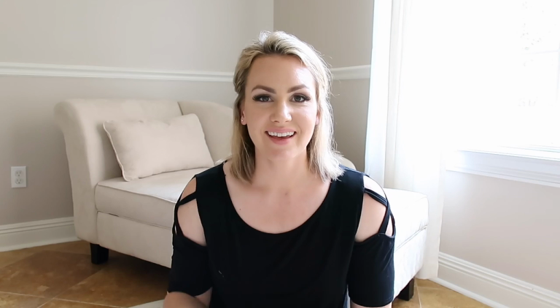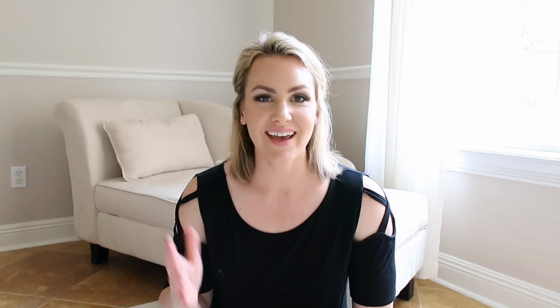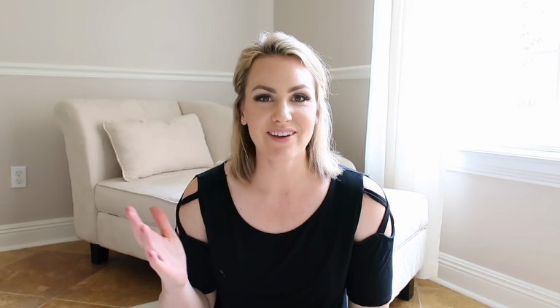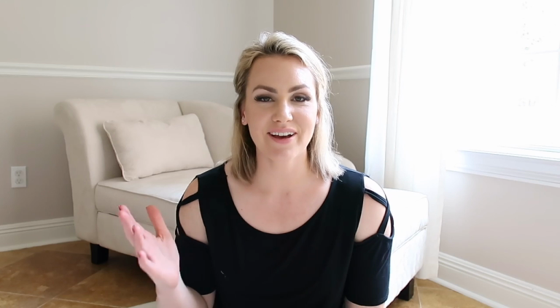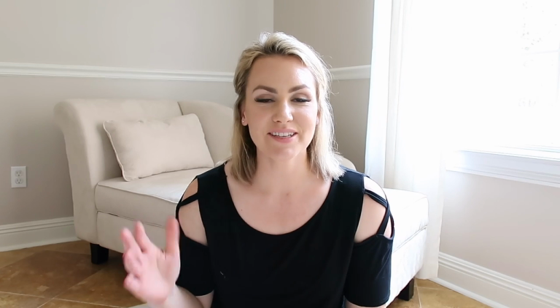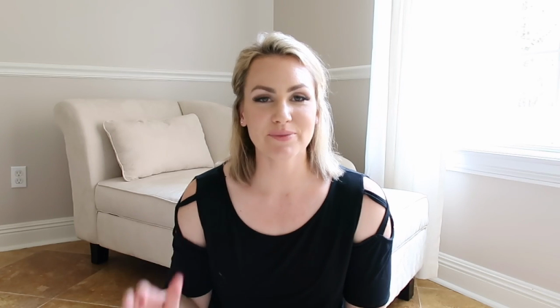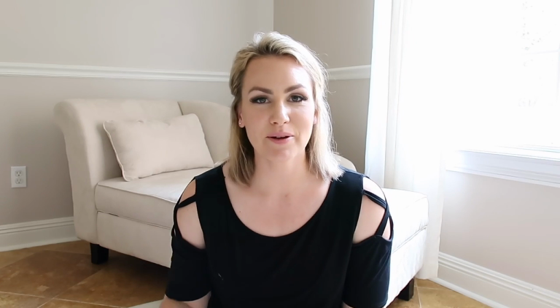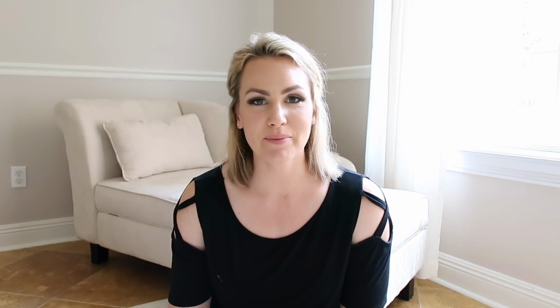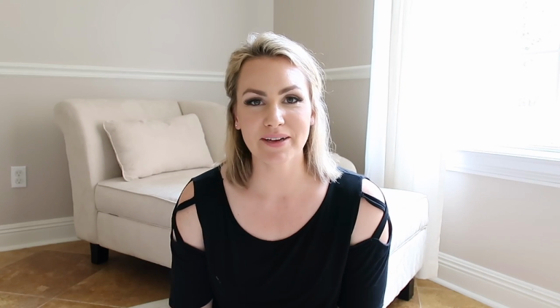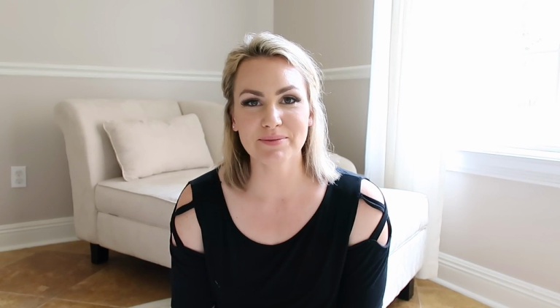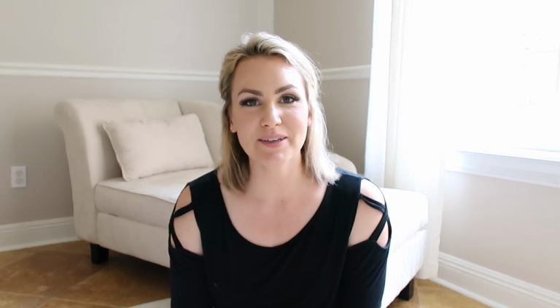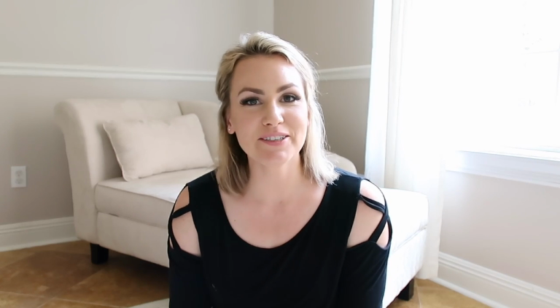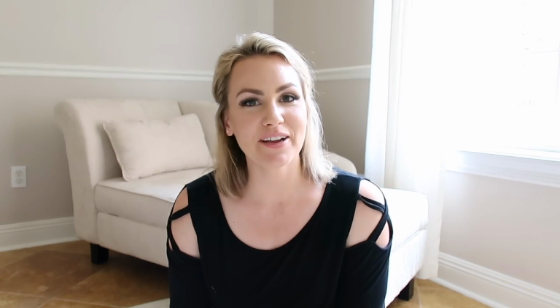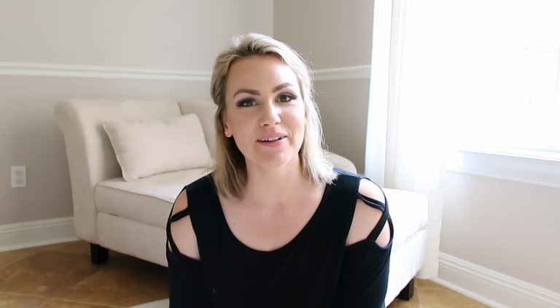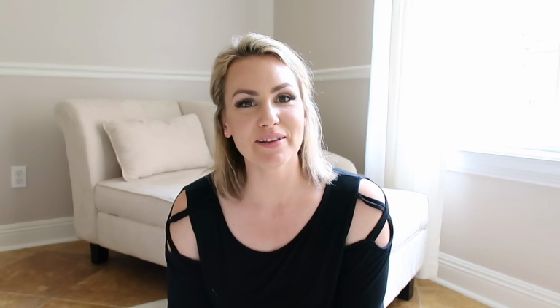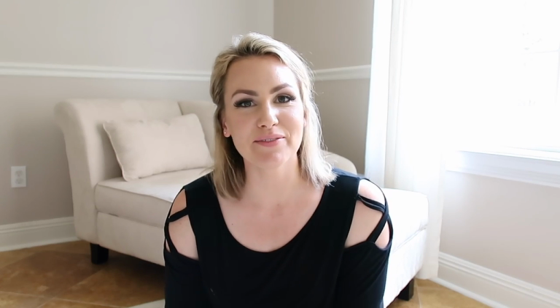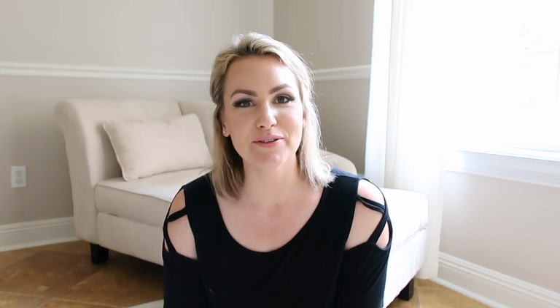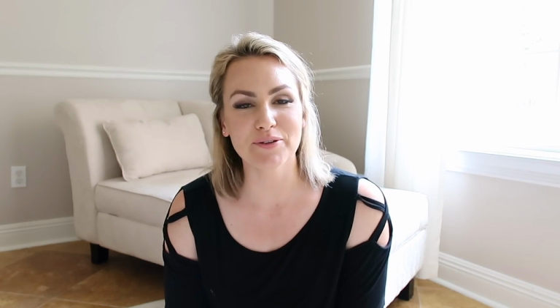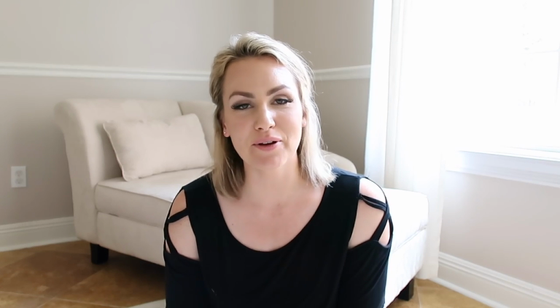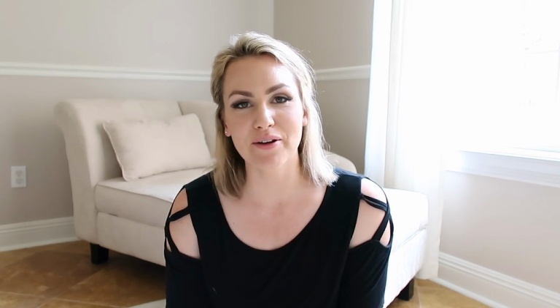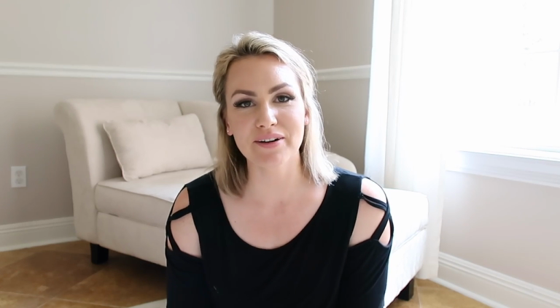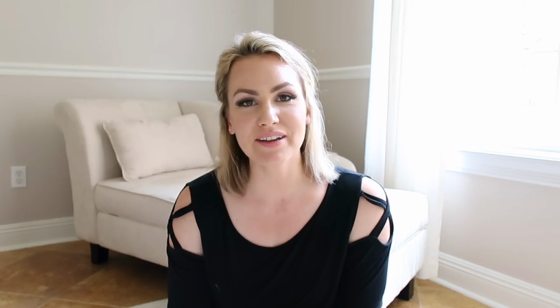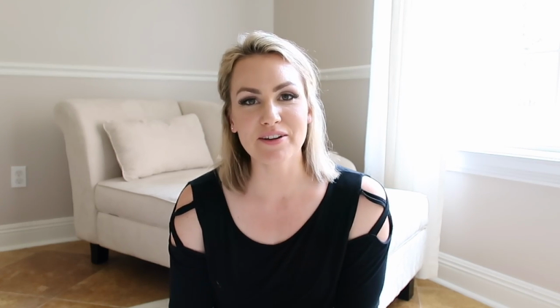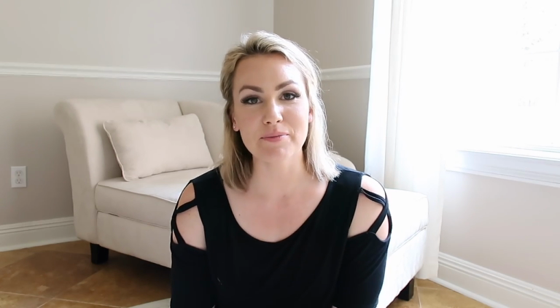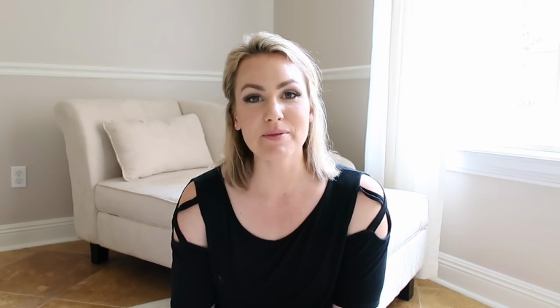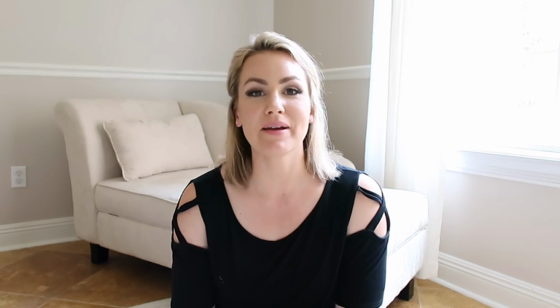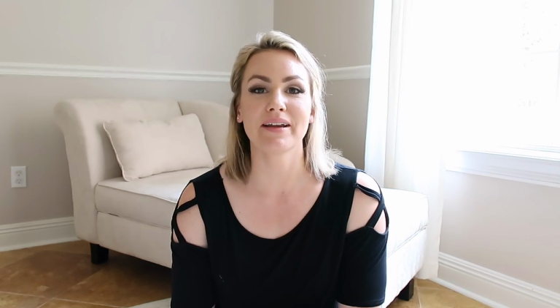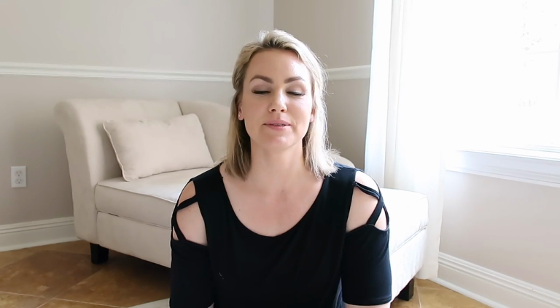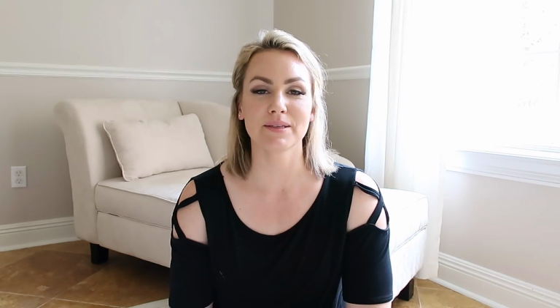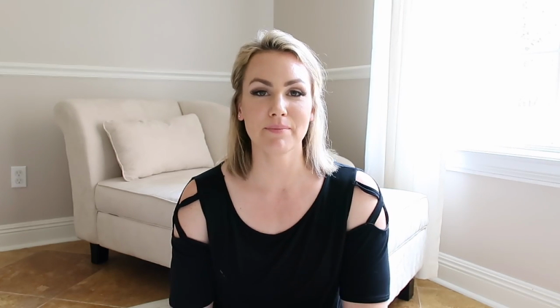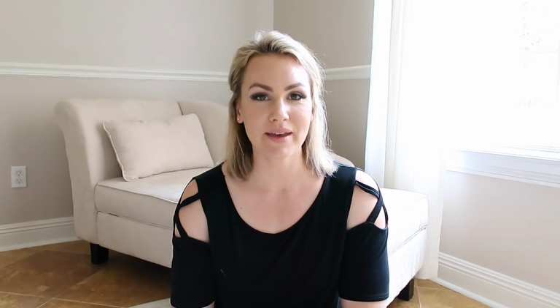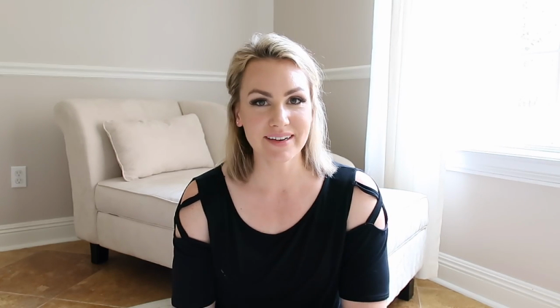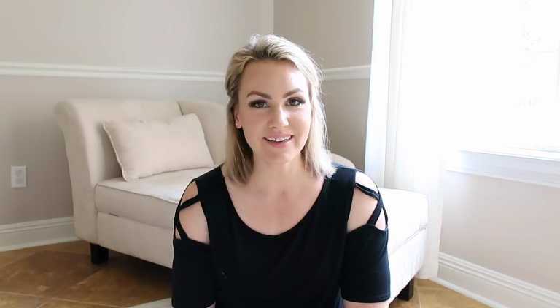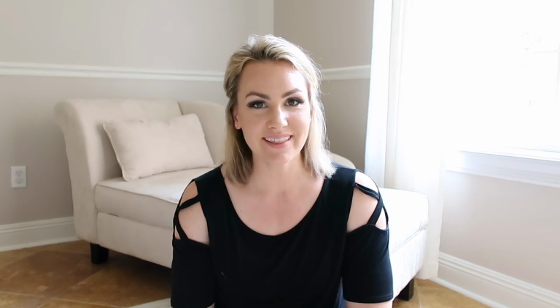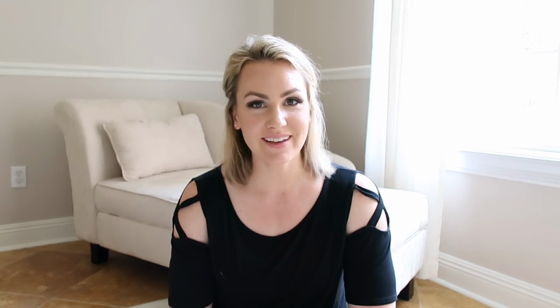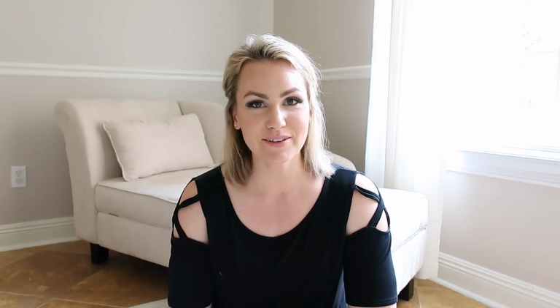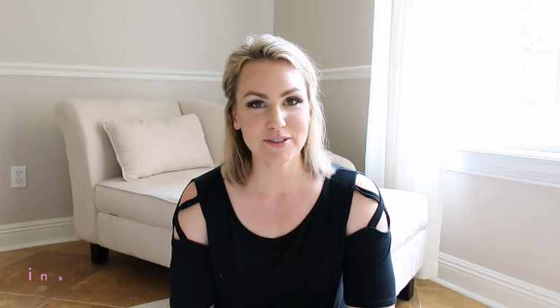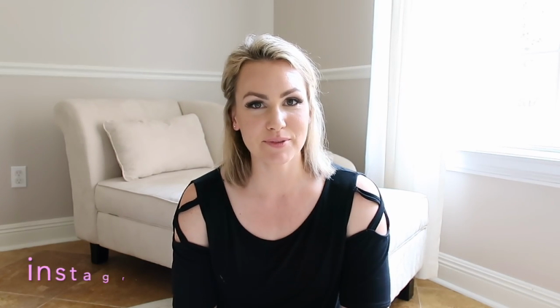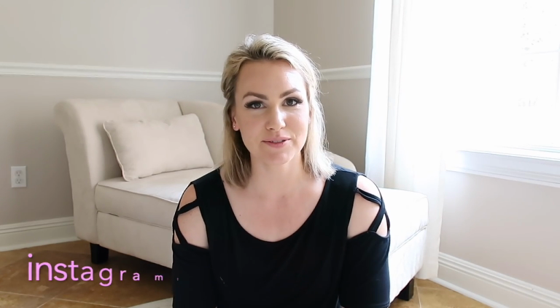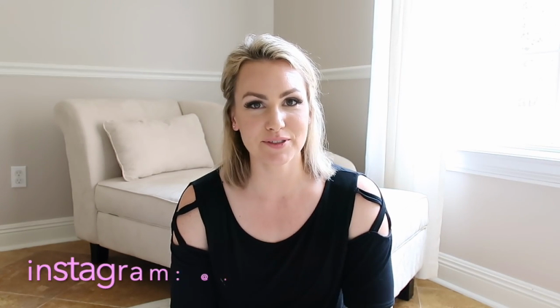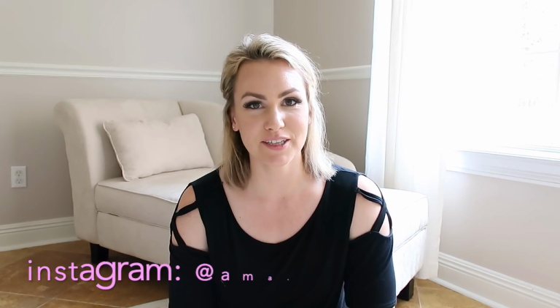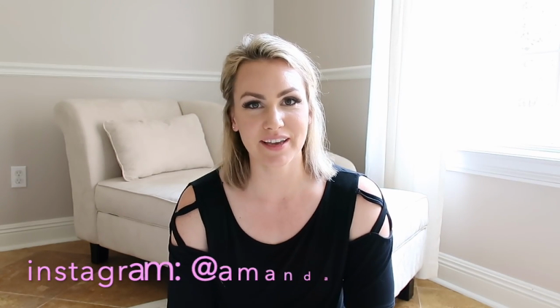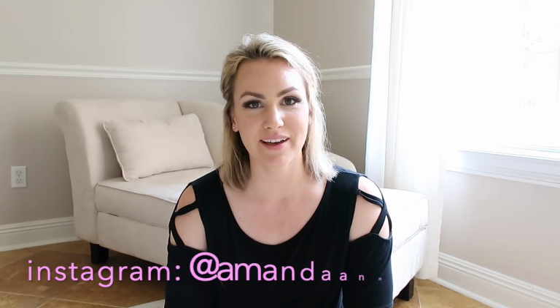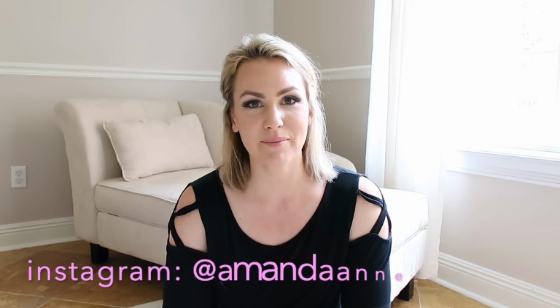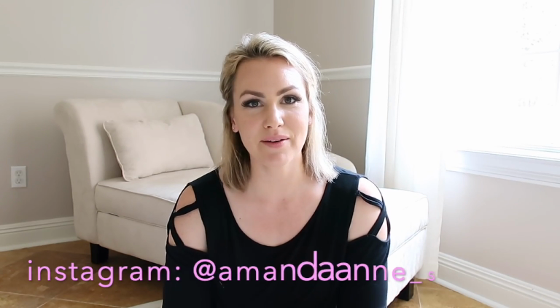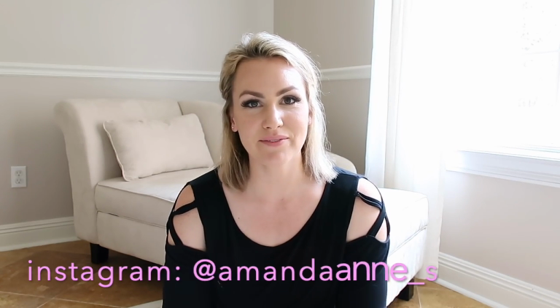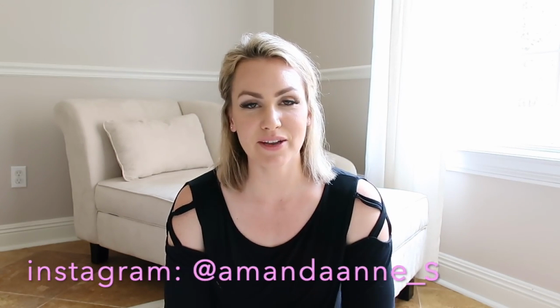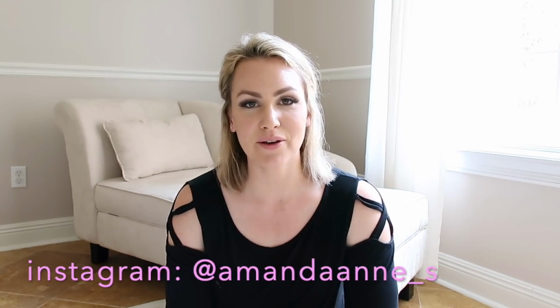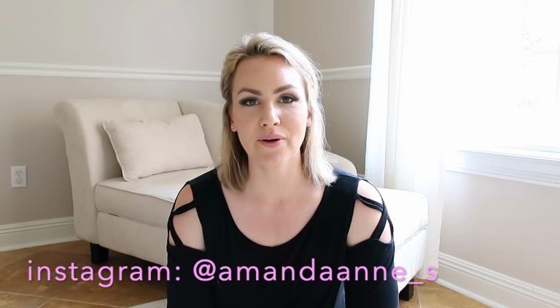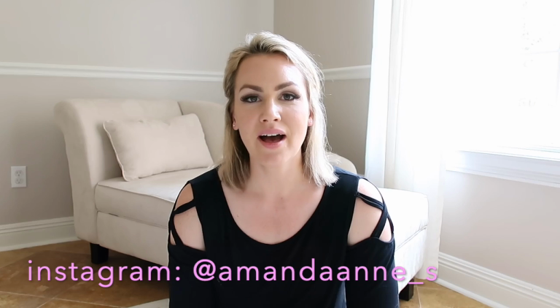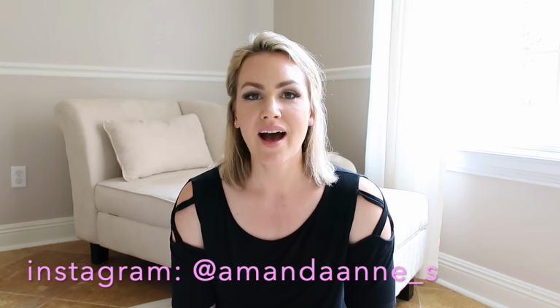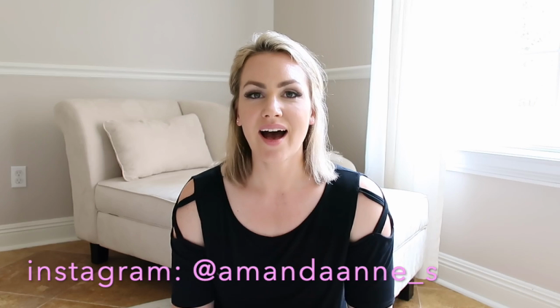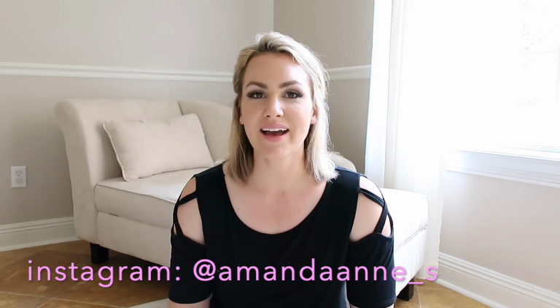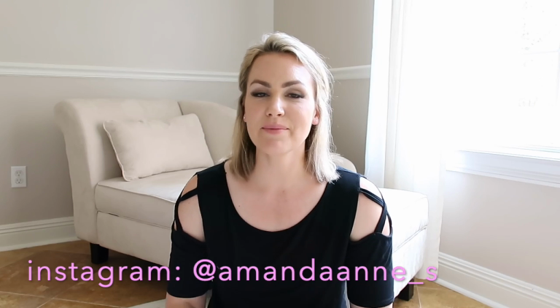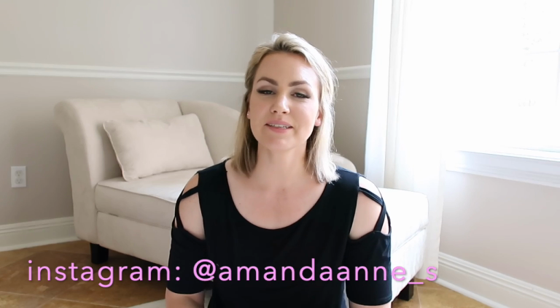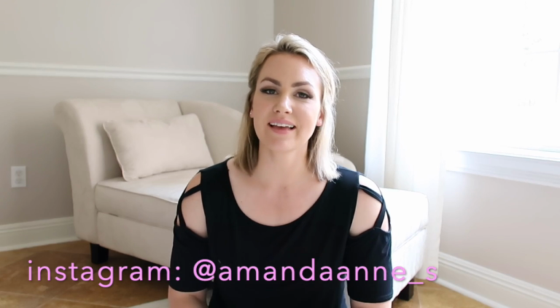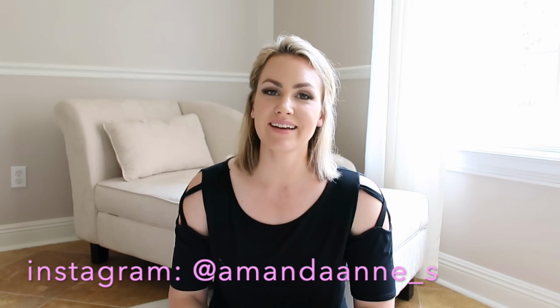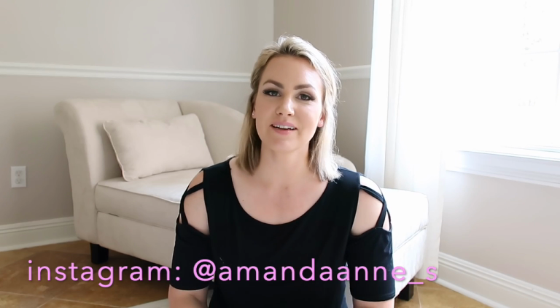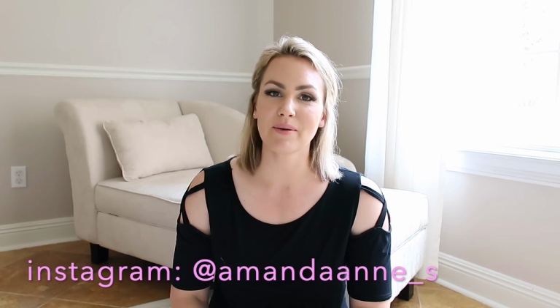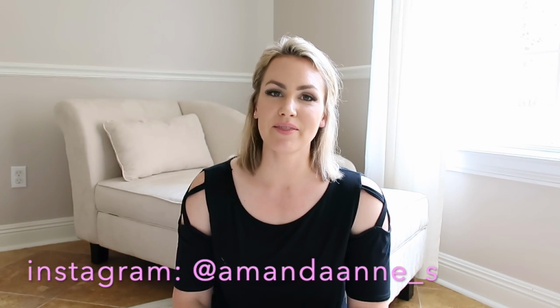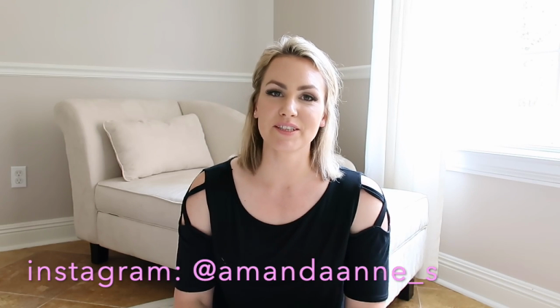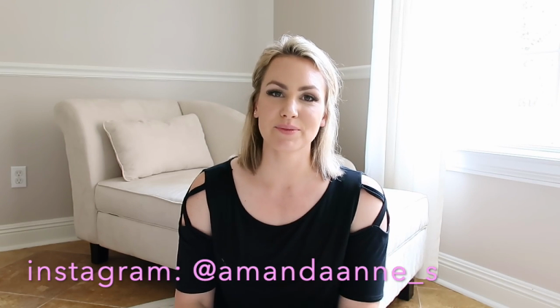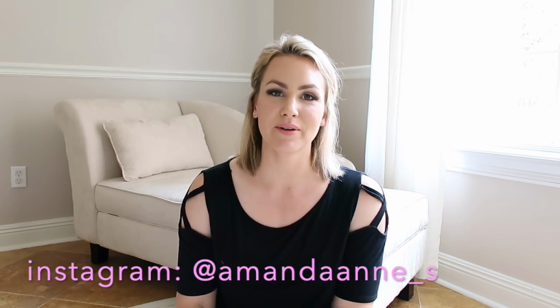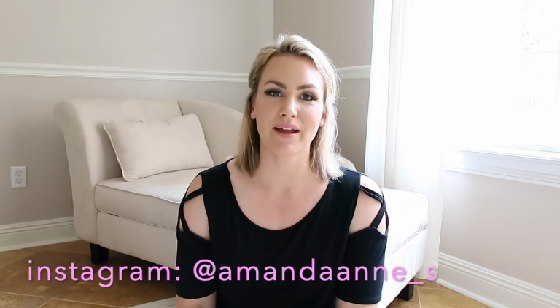Hey guys, welcome back to my channel. If you don't already know me, my name is Amanda. Thank you so much for checking out my video. I am excited about this one.